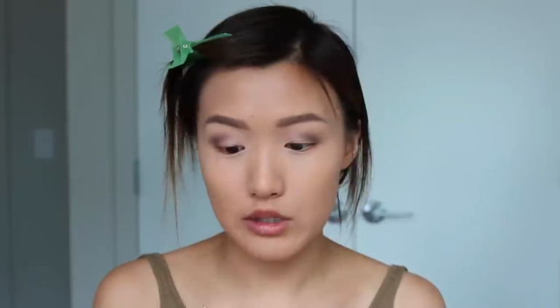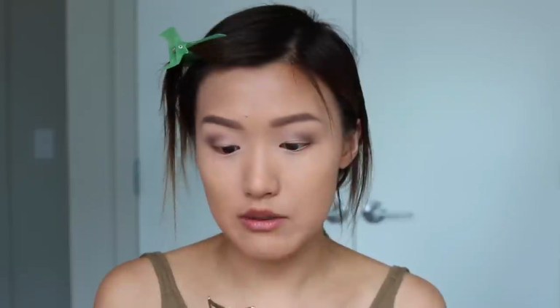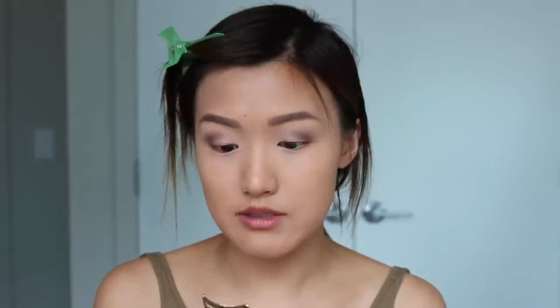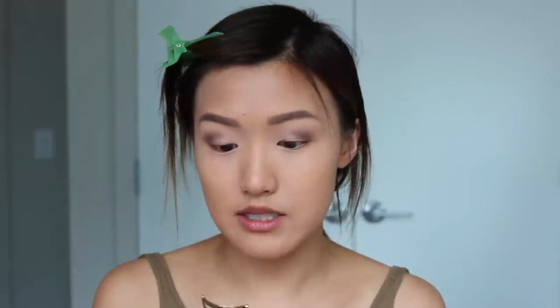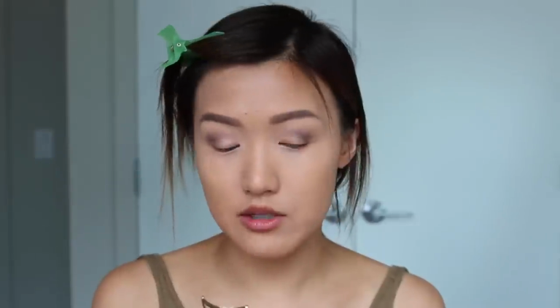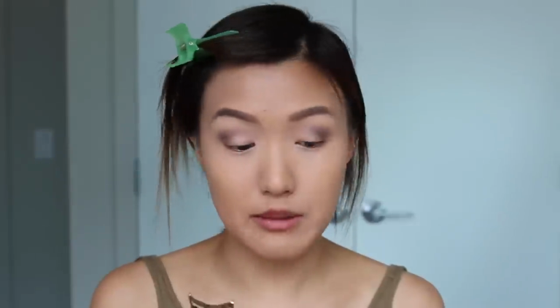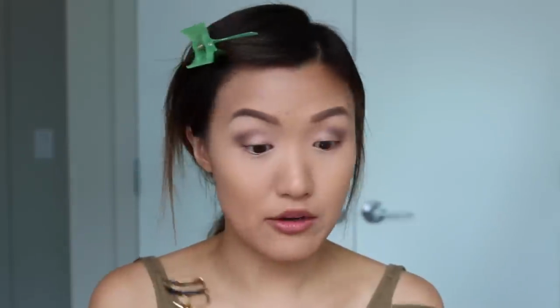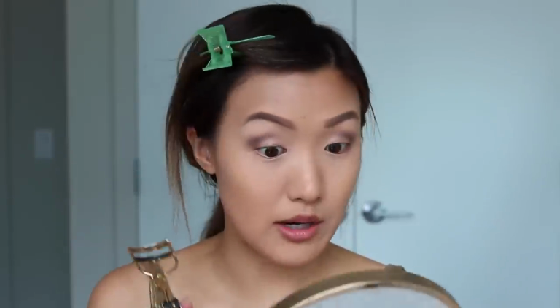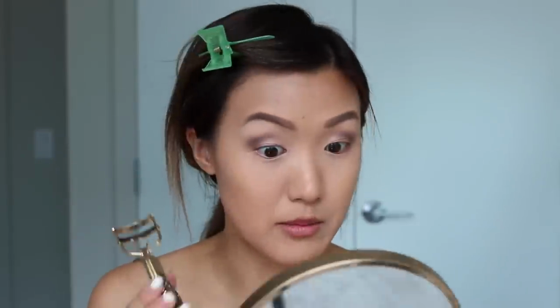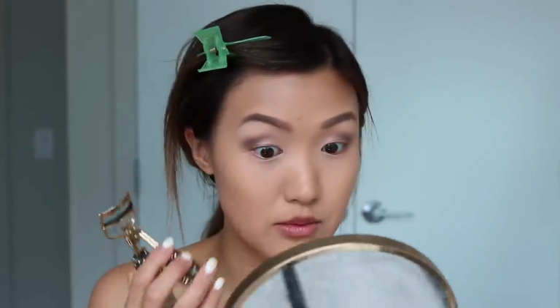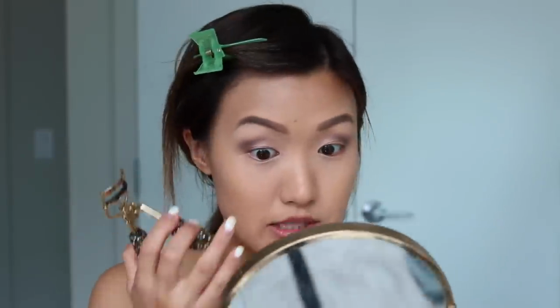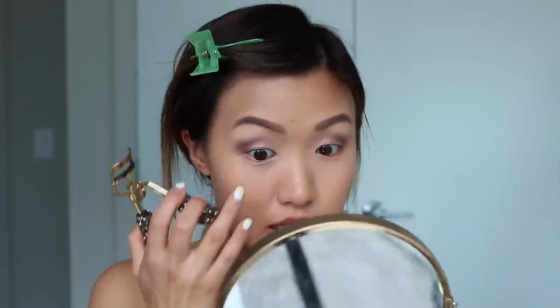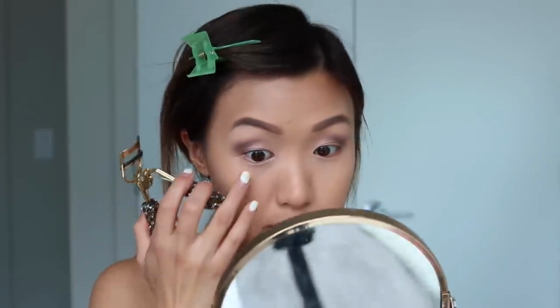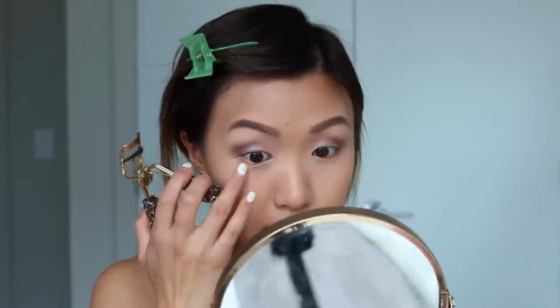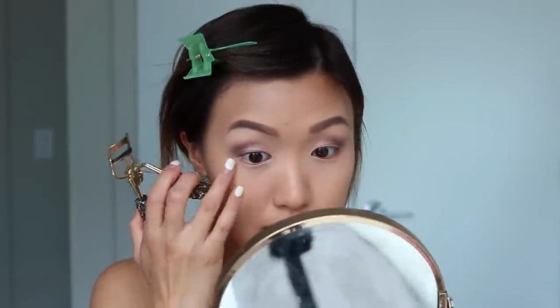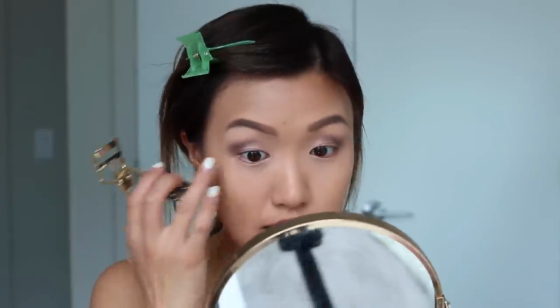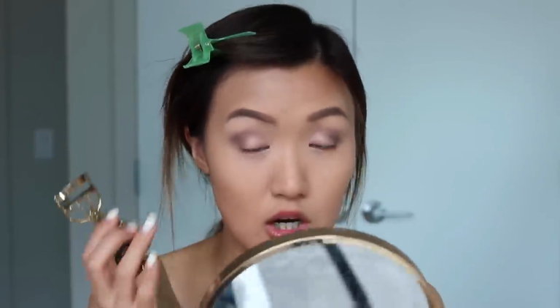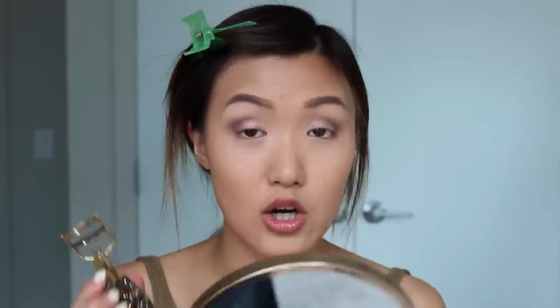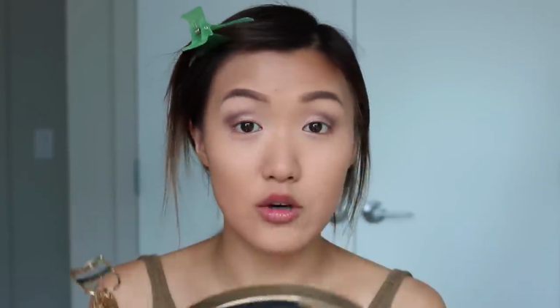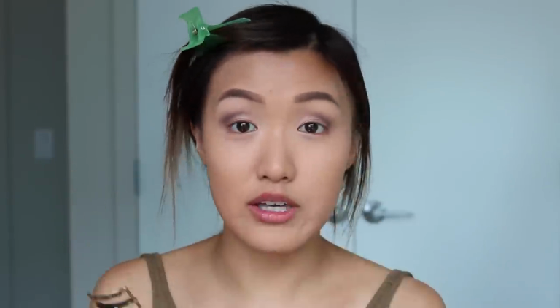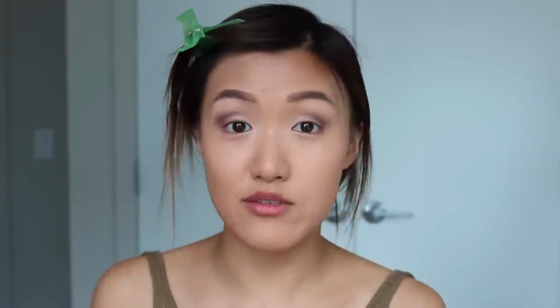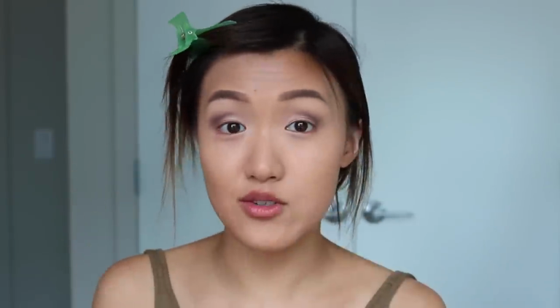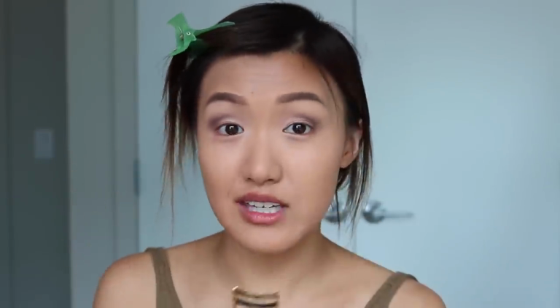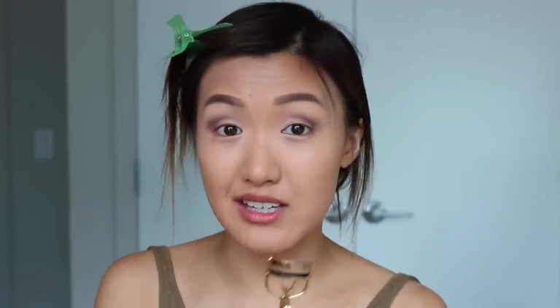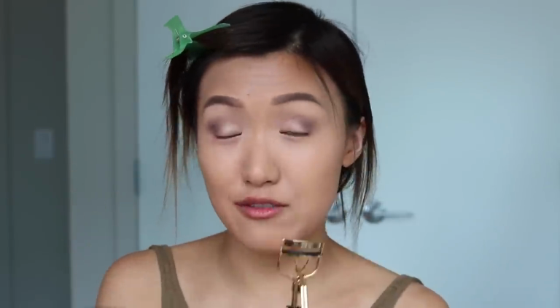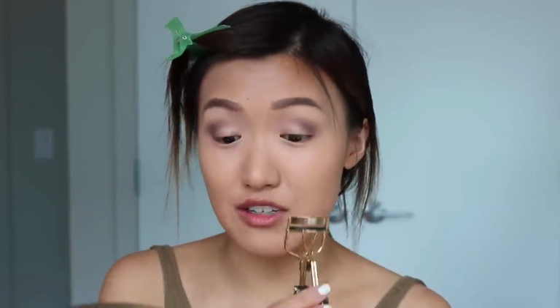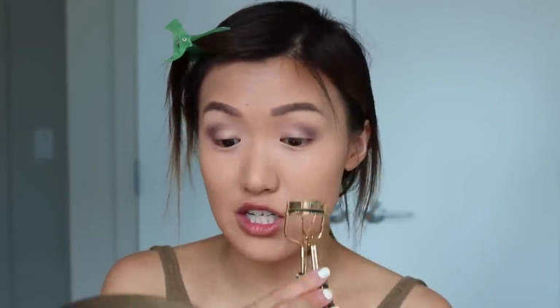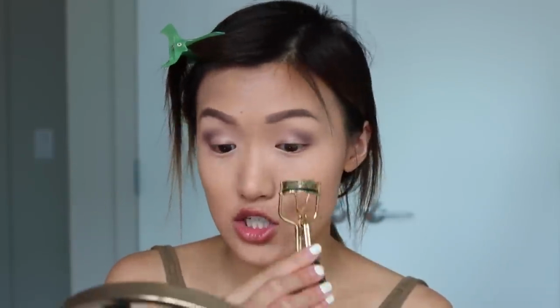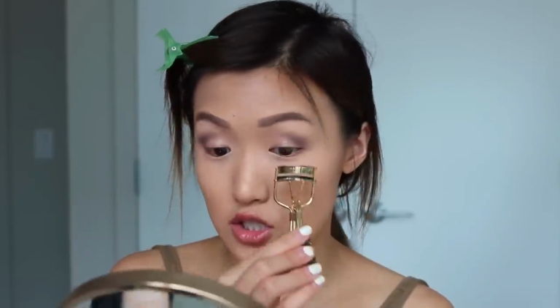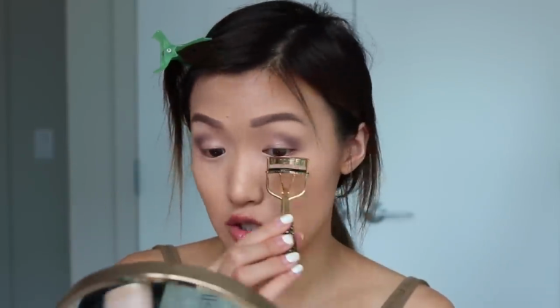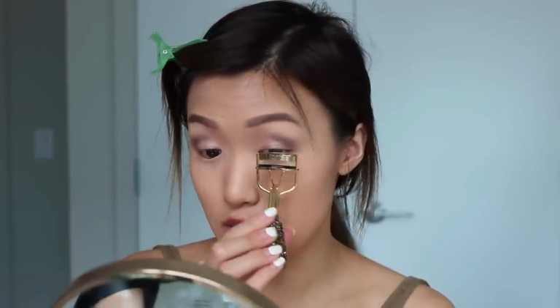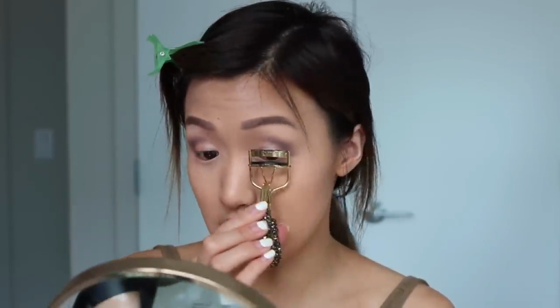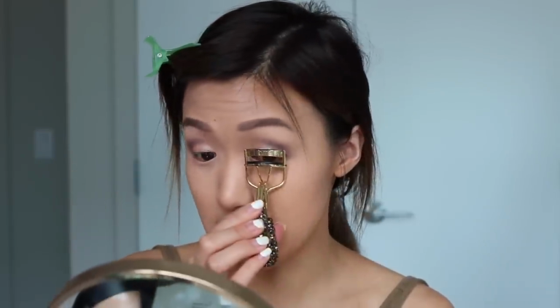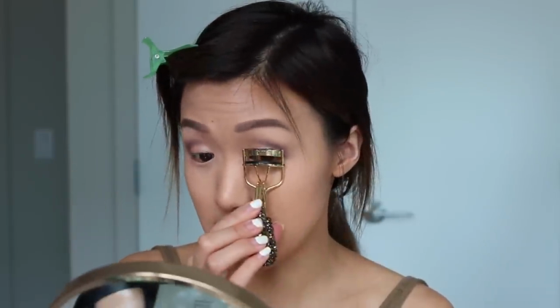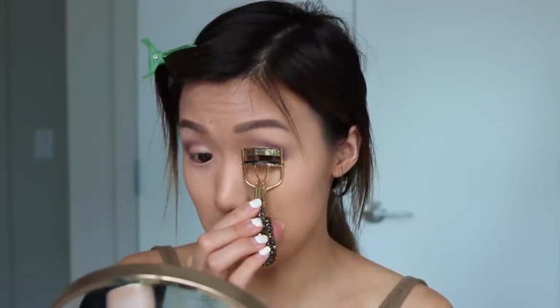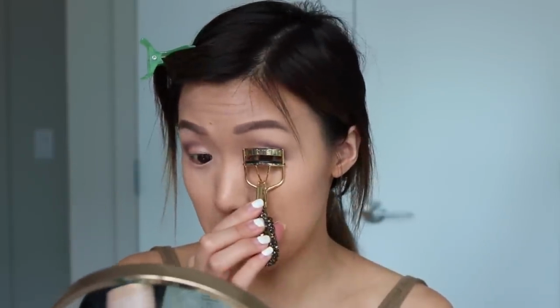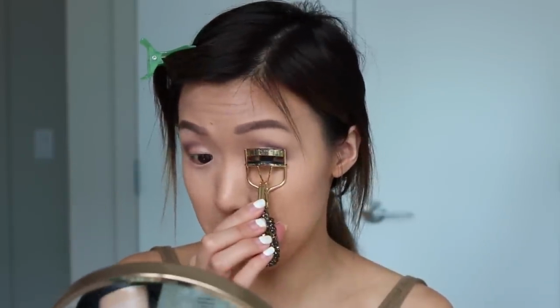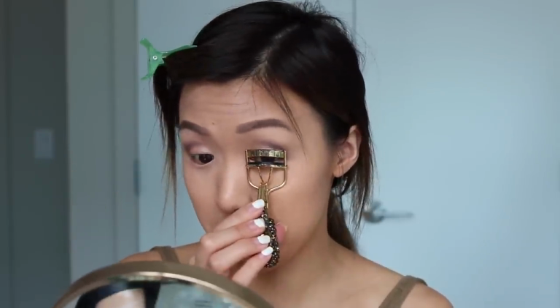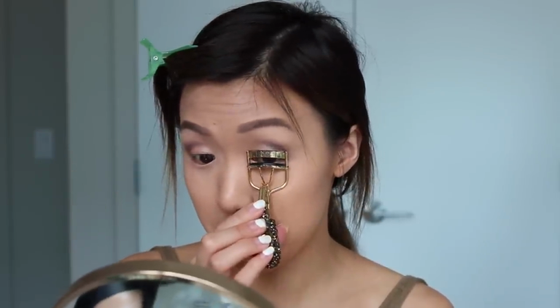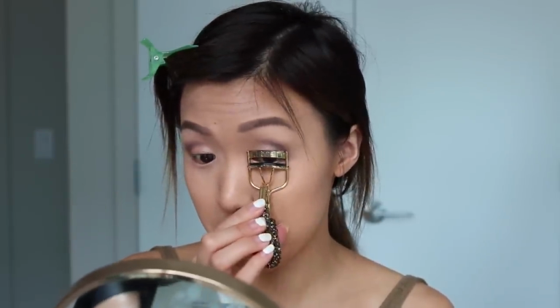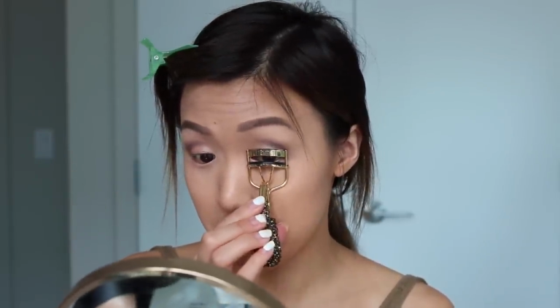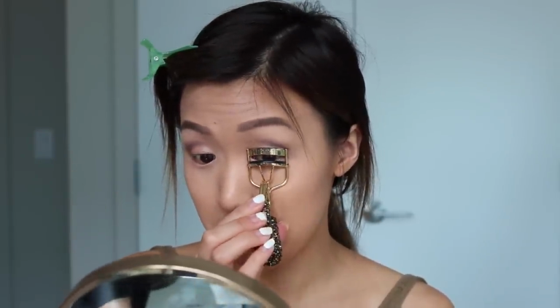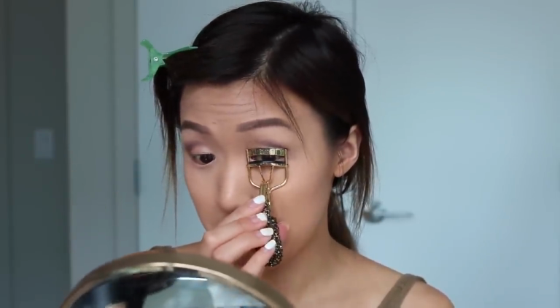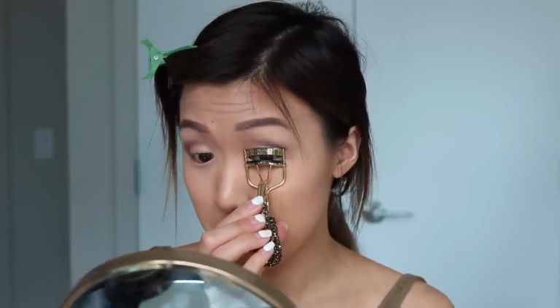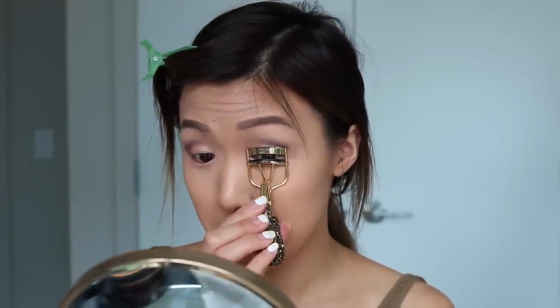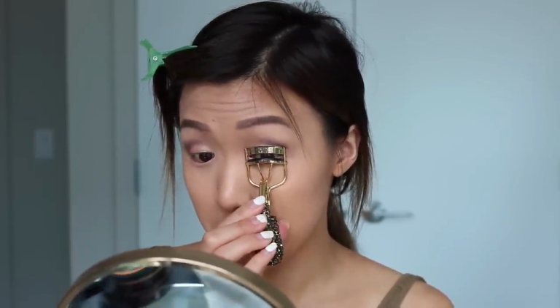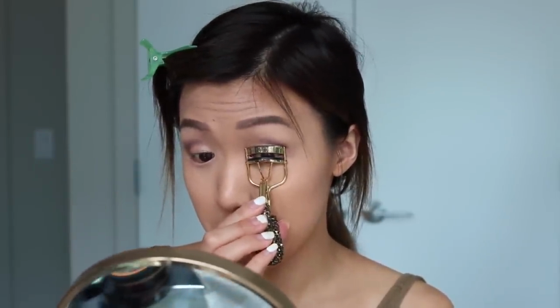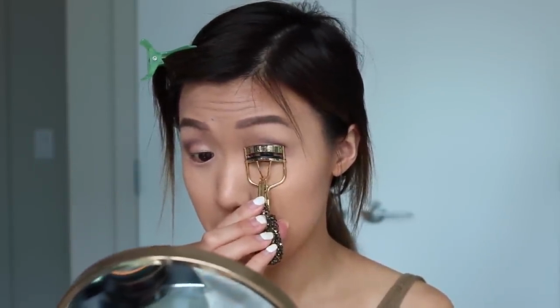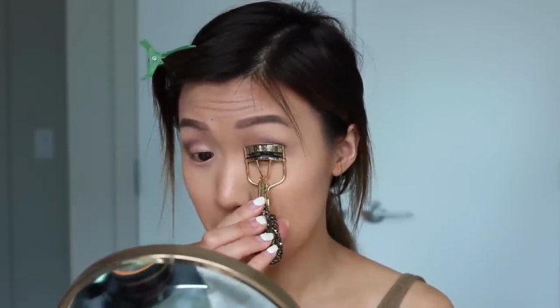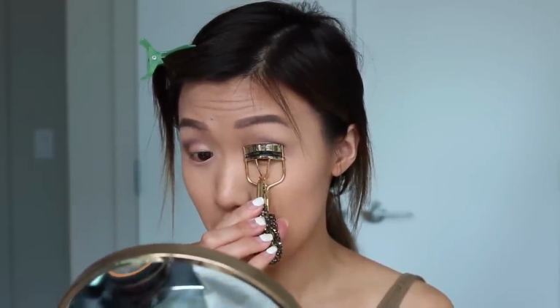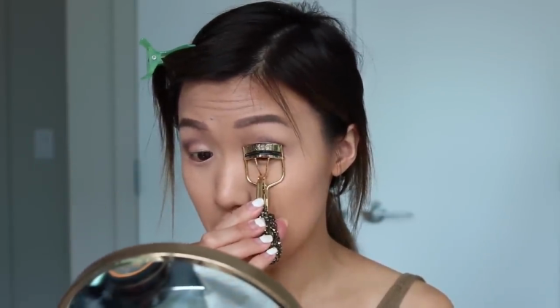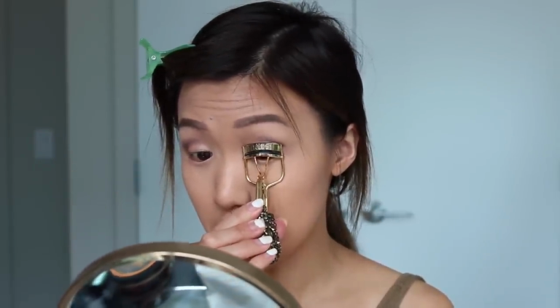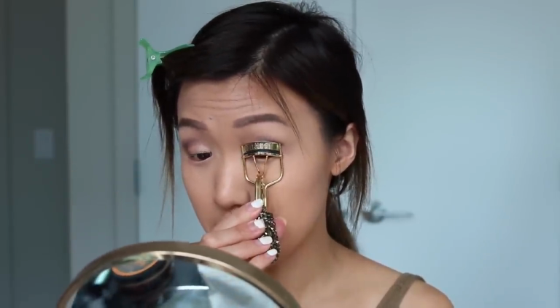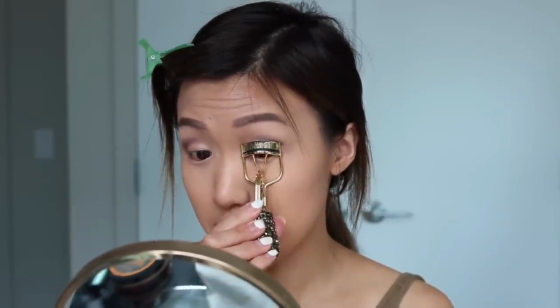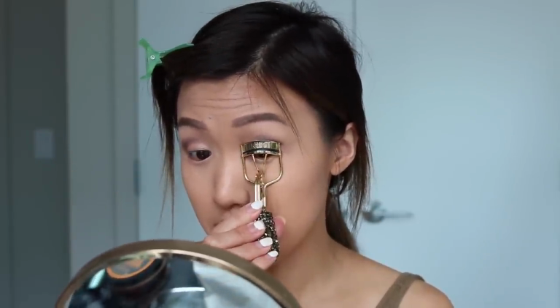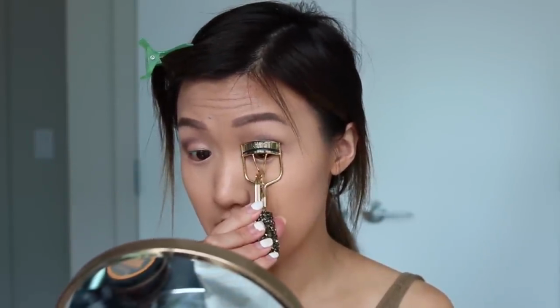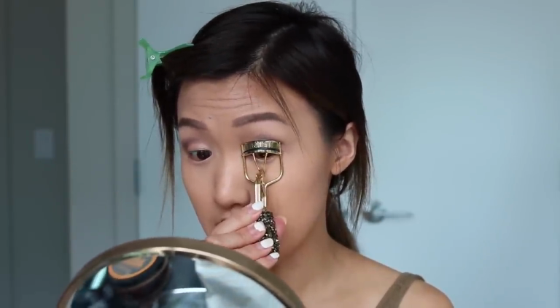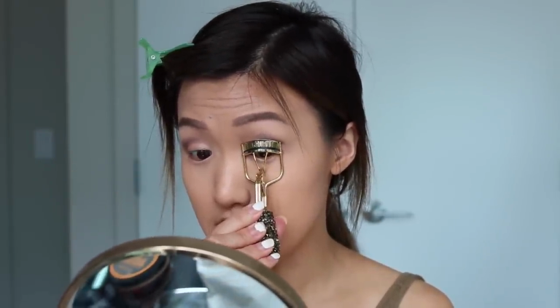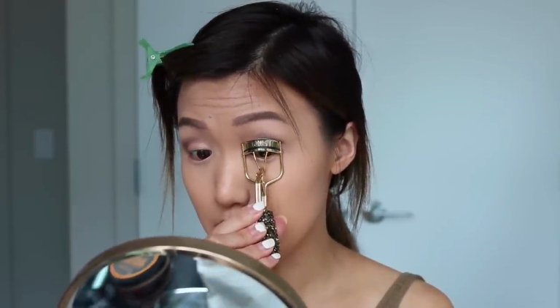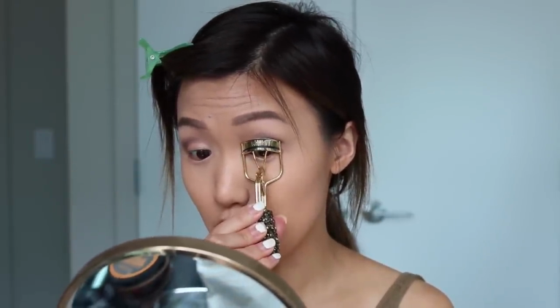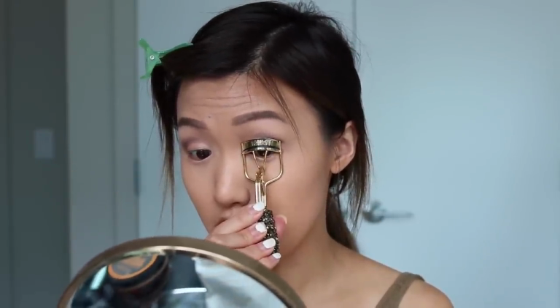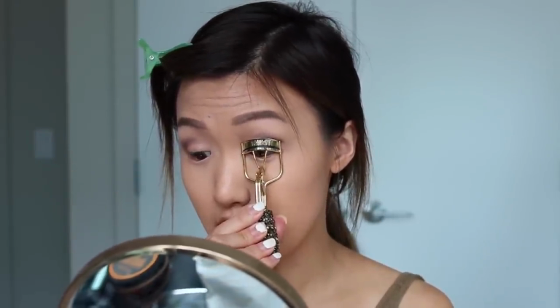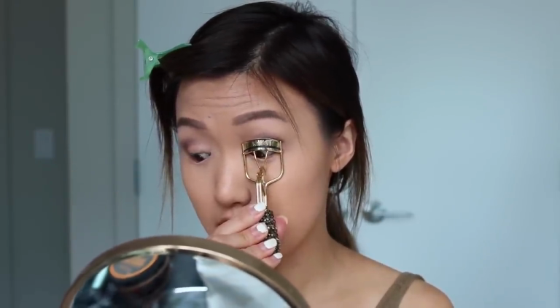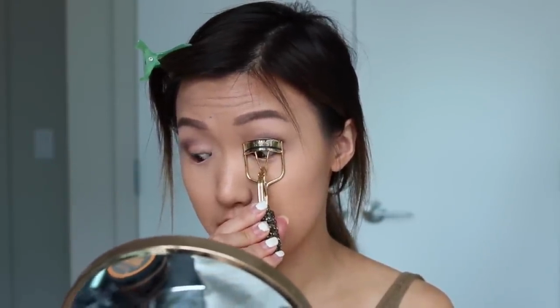When I was little, my grandma would tell me, oh, if you eat fish you can swim. Well, that didn't work out.